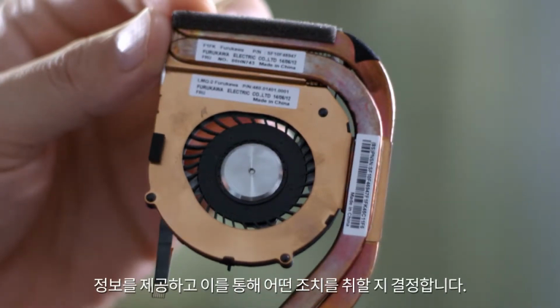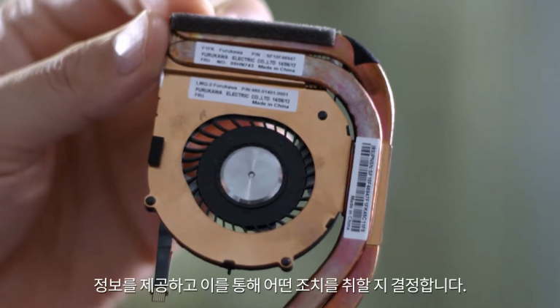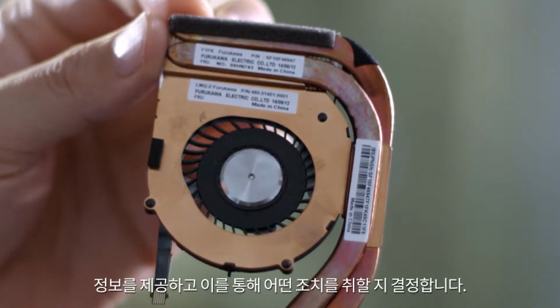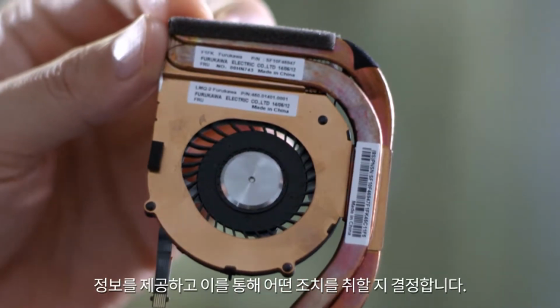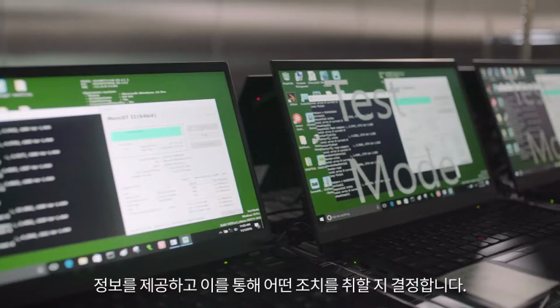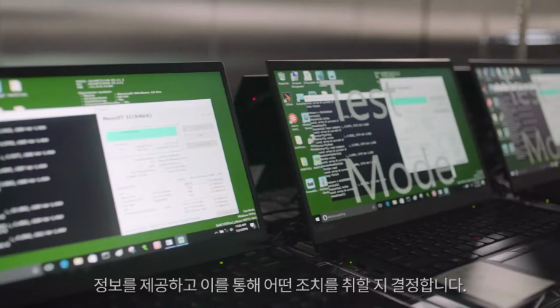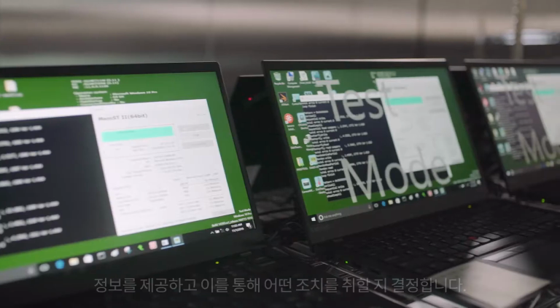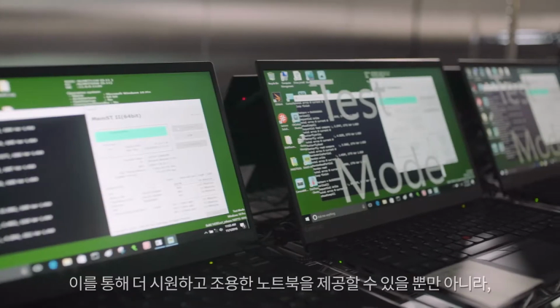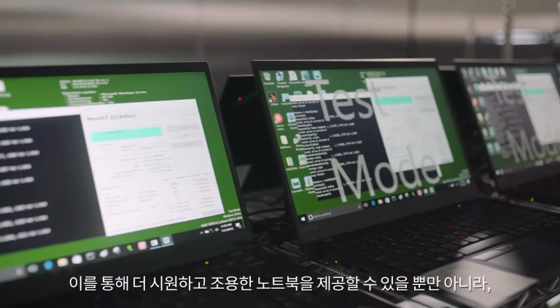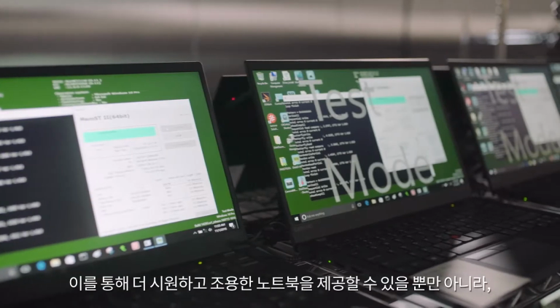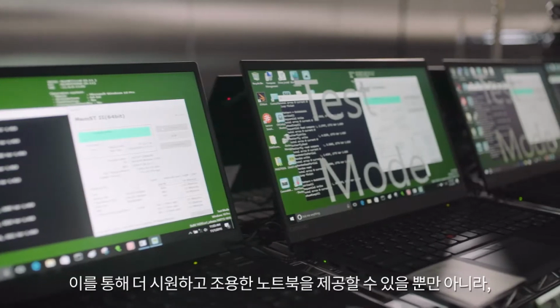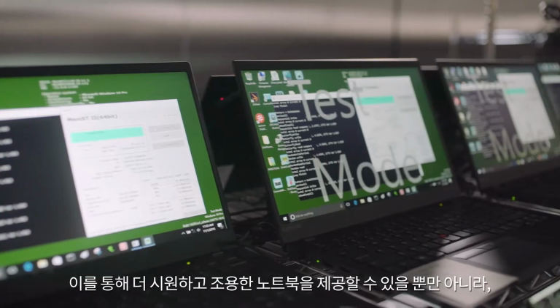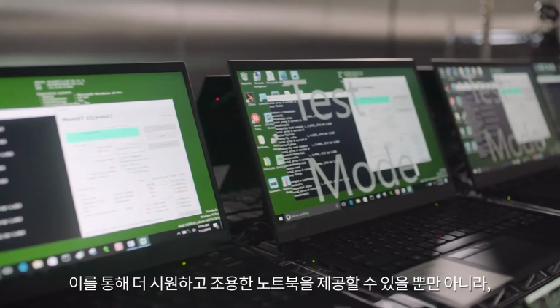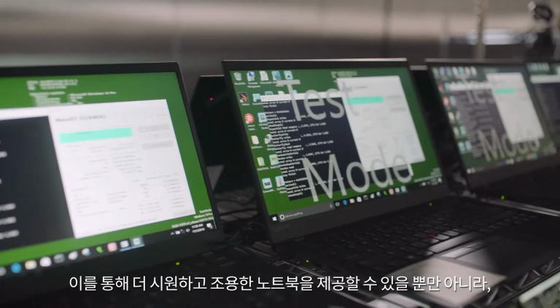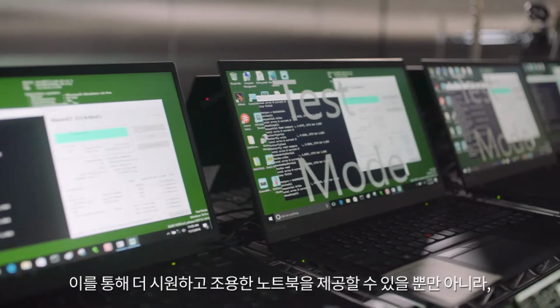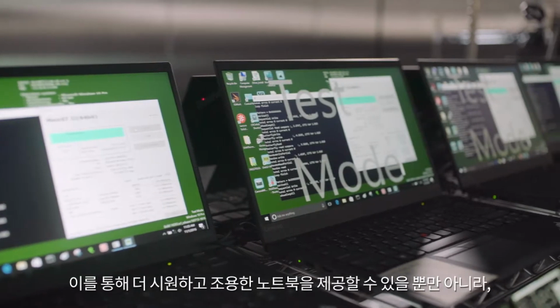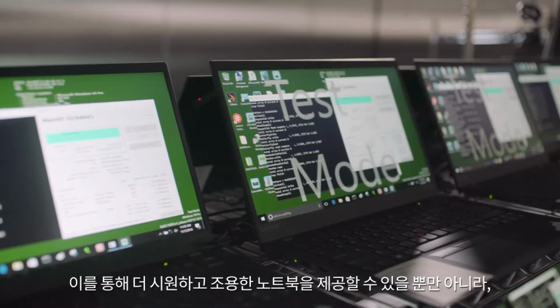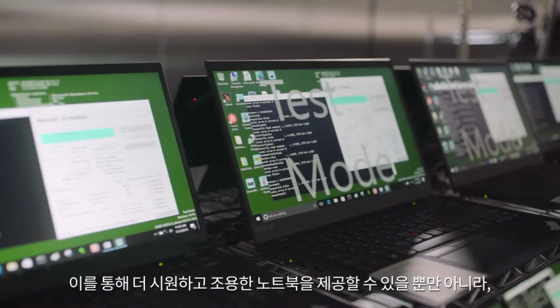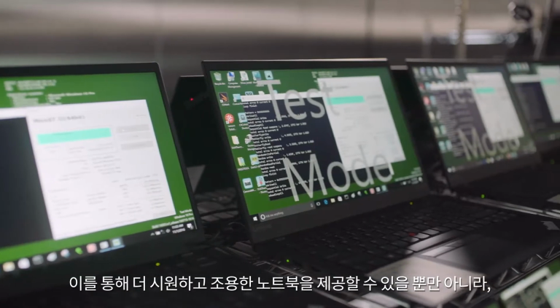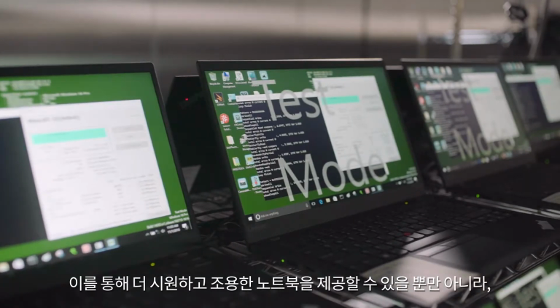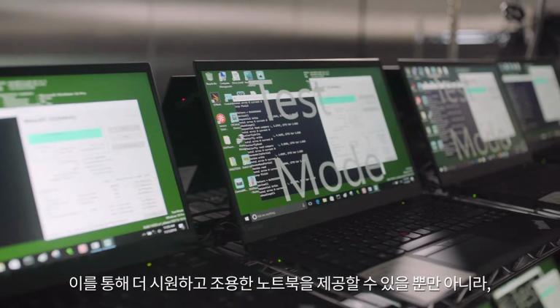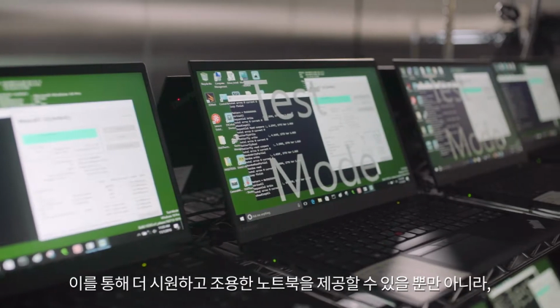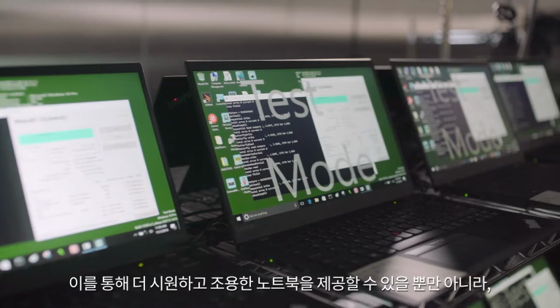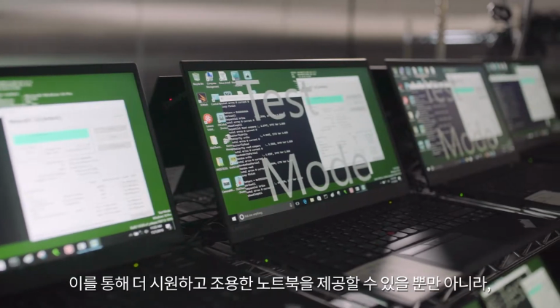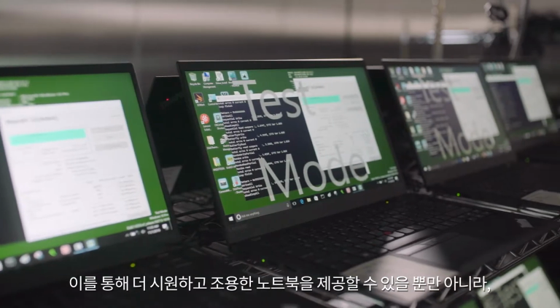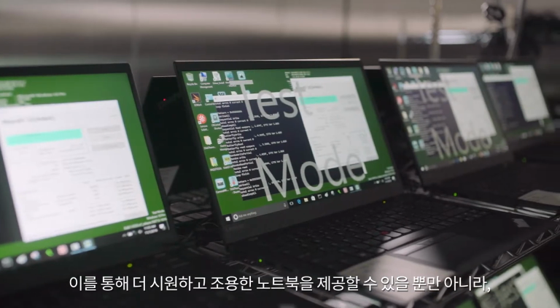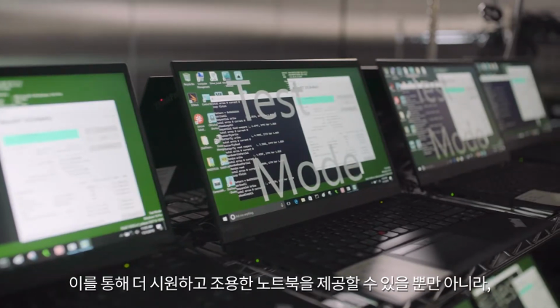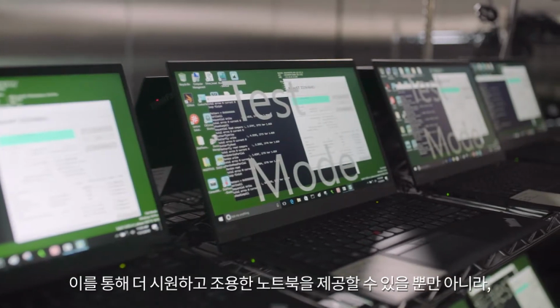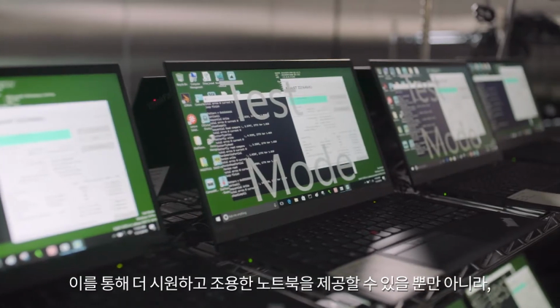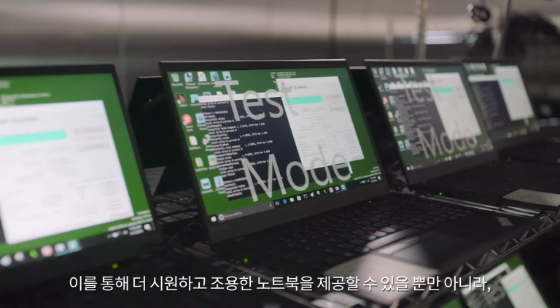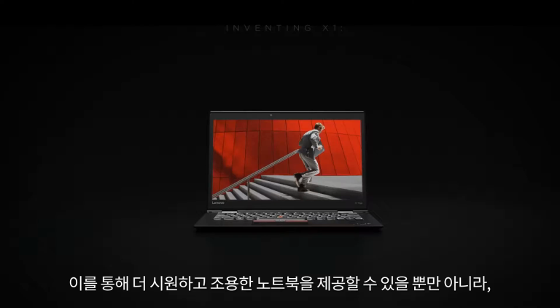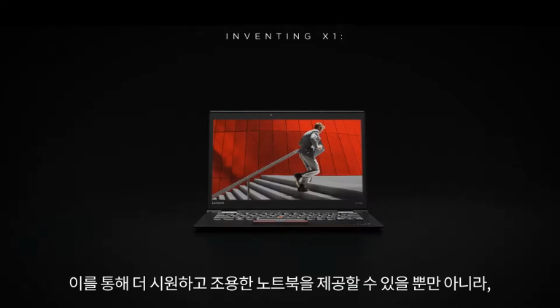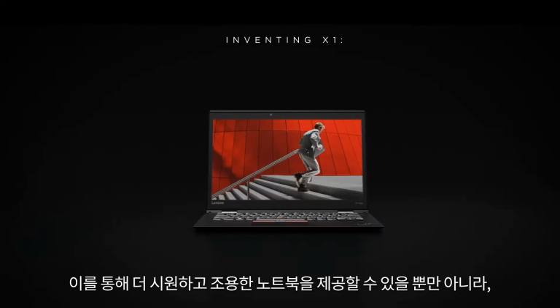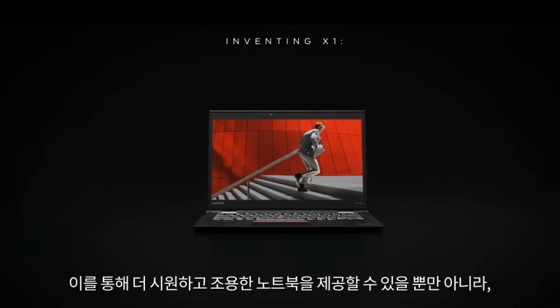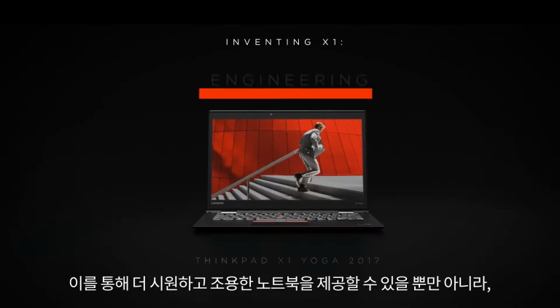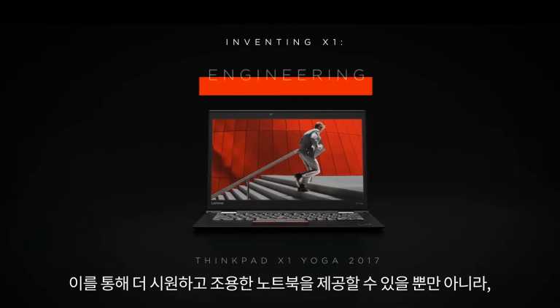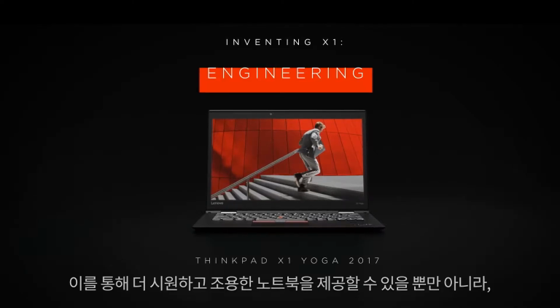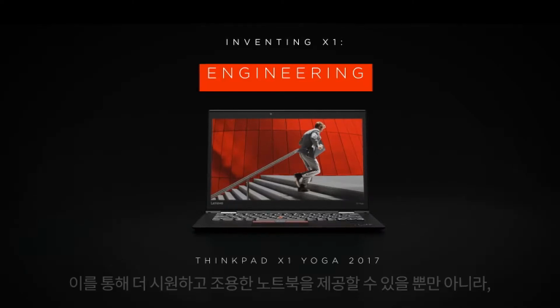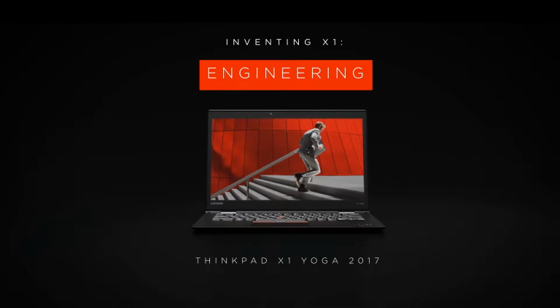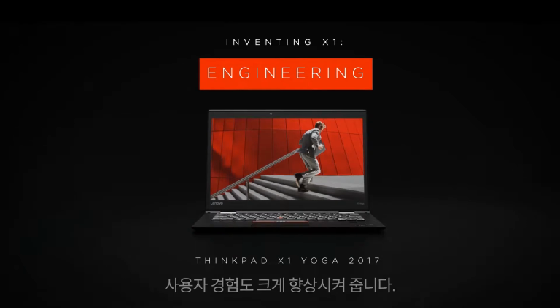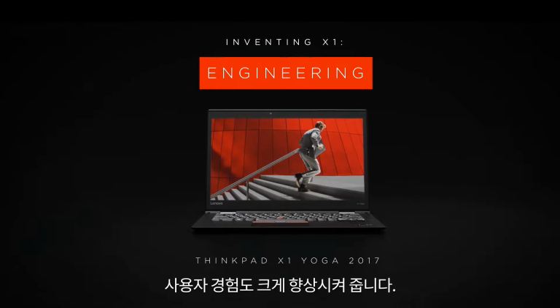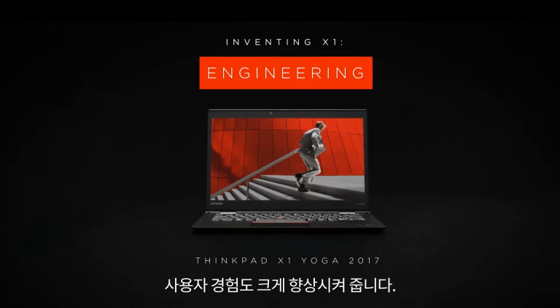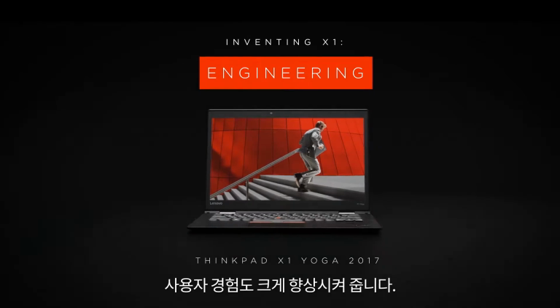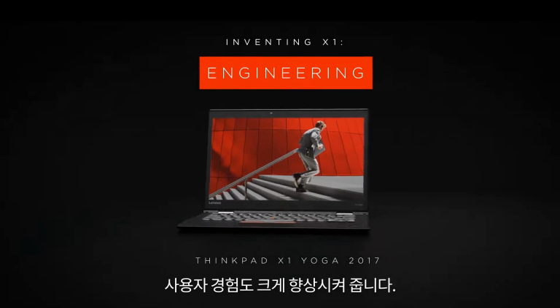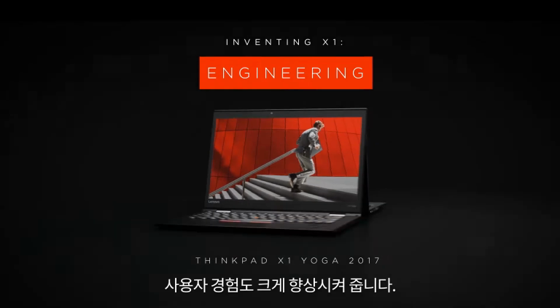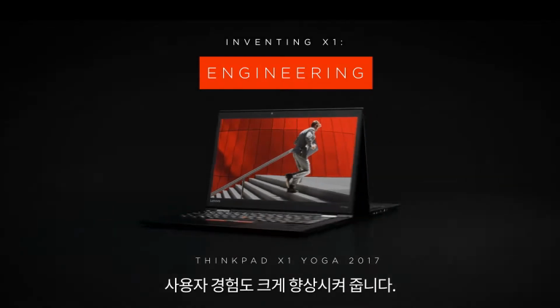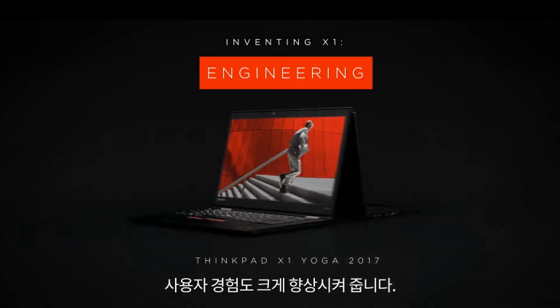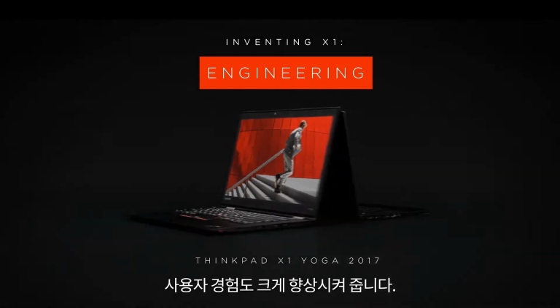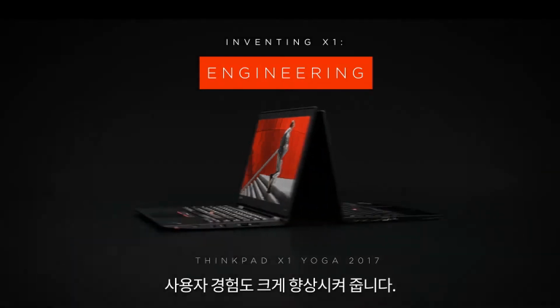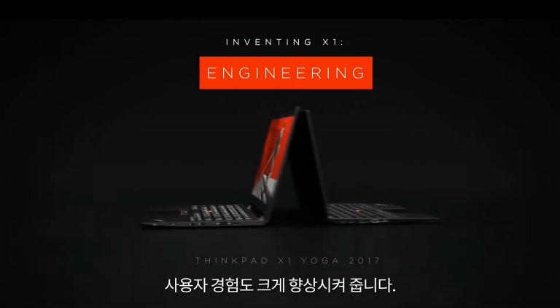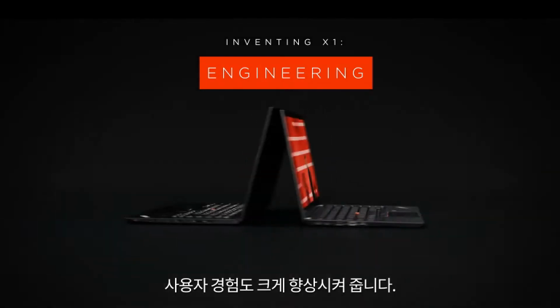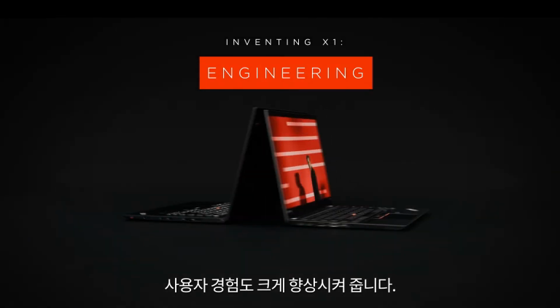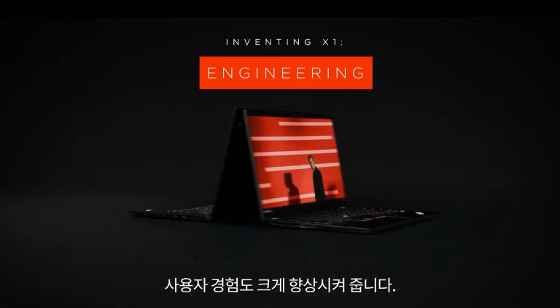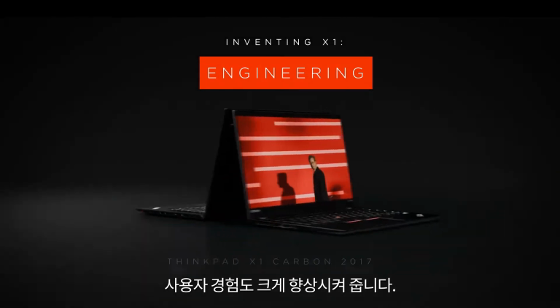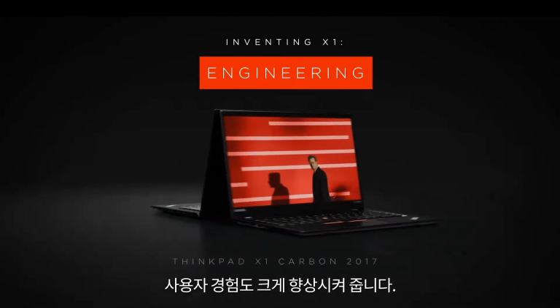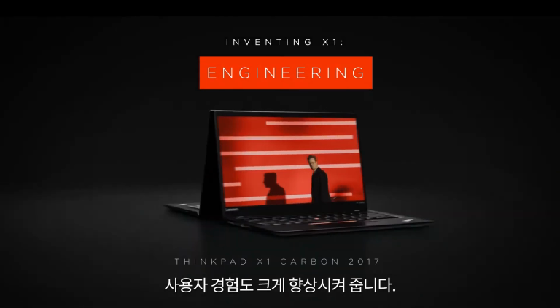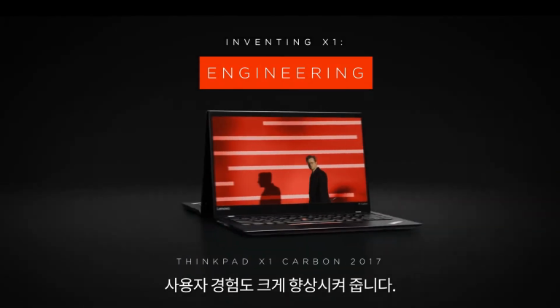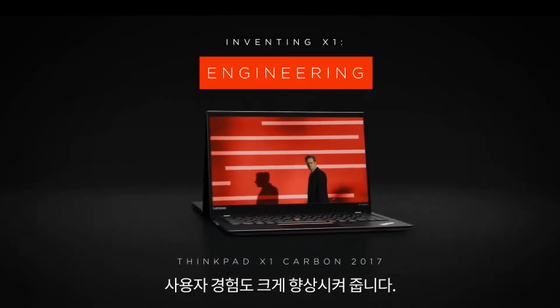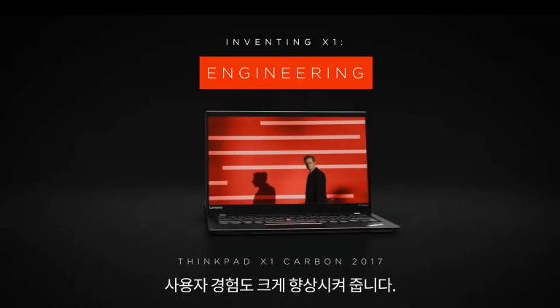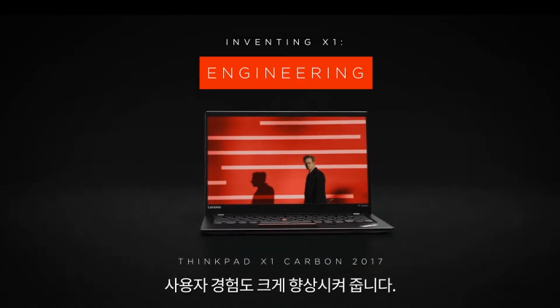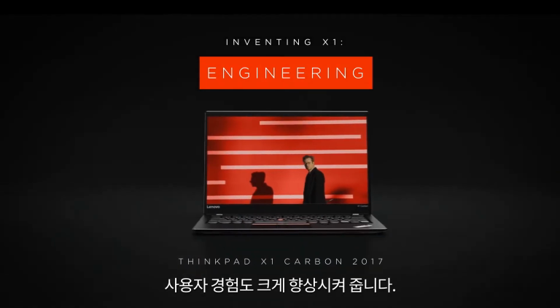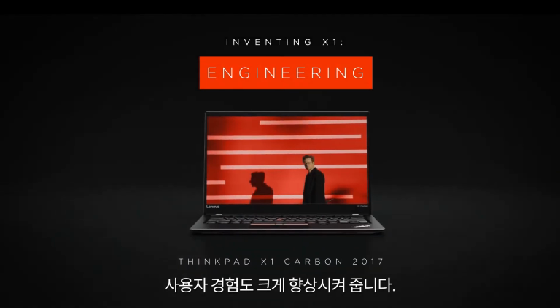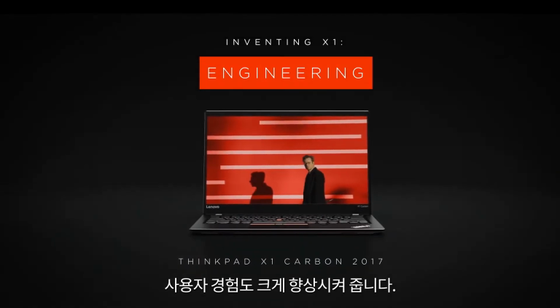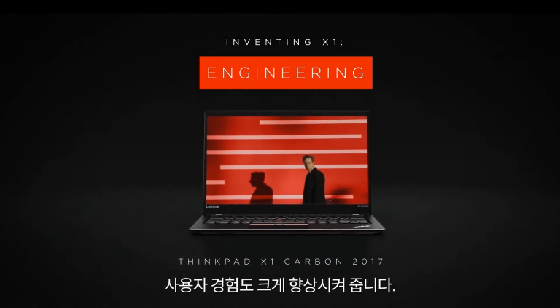That gives not only a cooler and quieter laptop, it also makes the user experience significantly better.